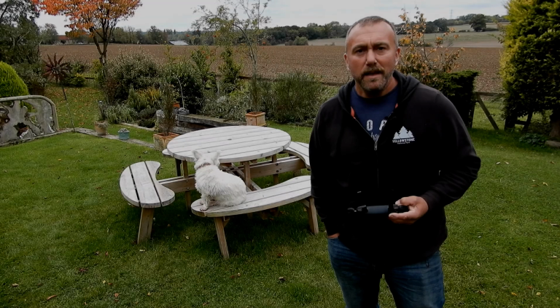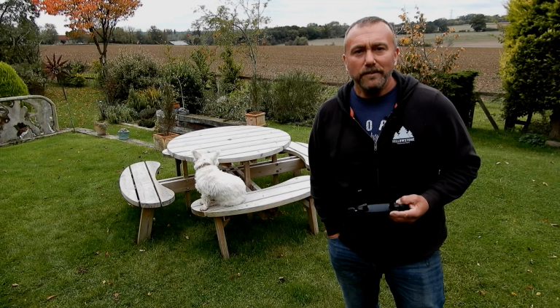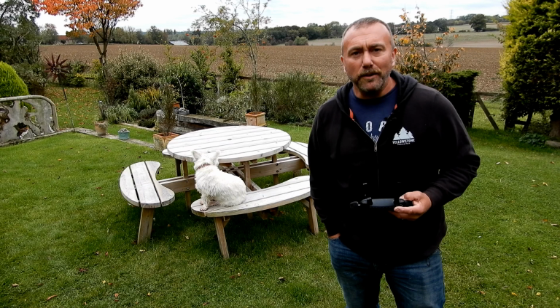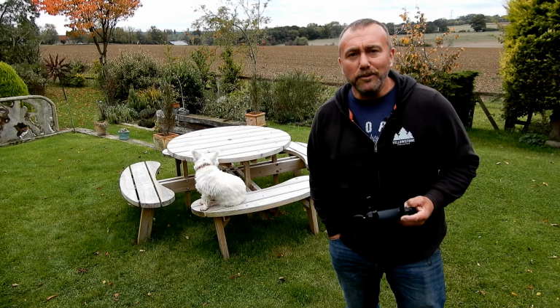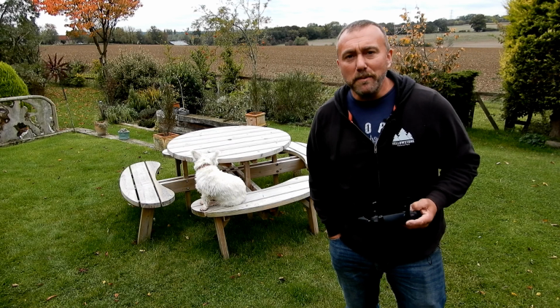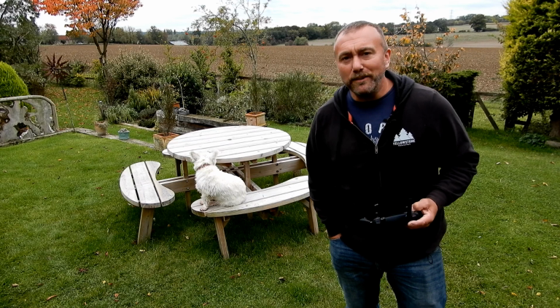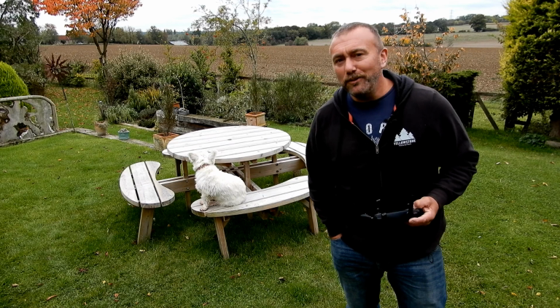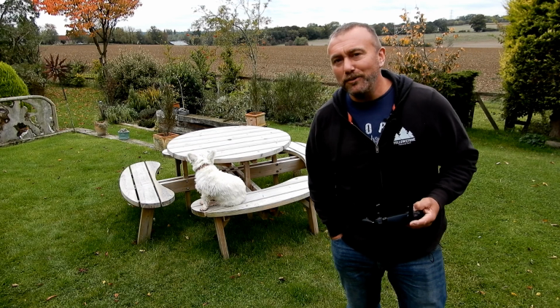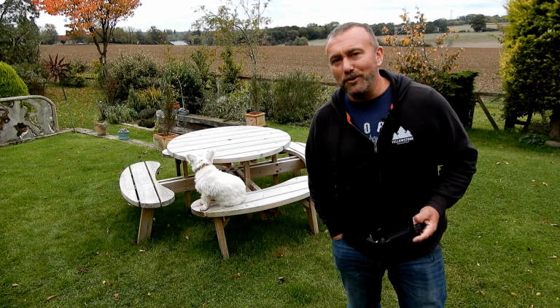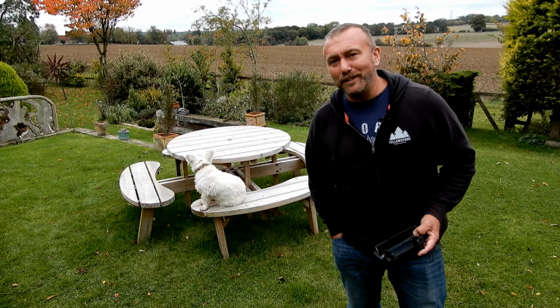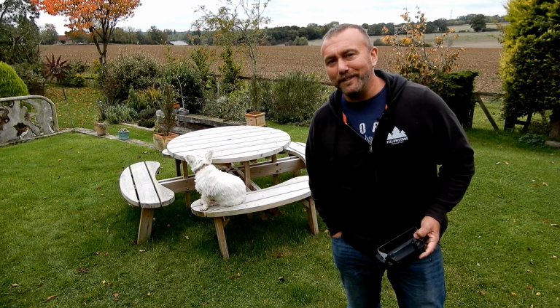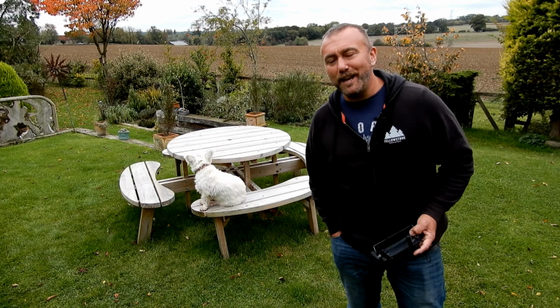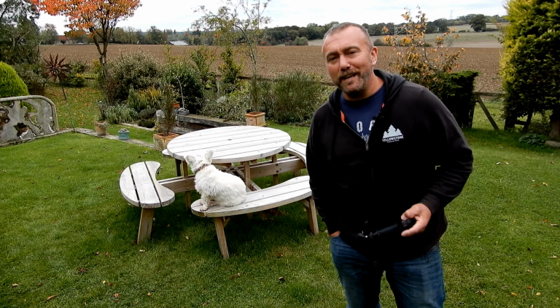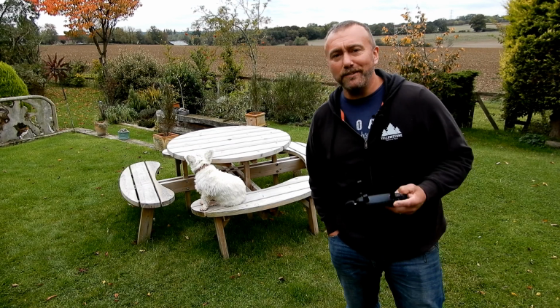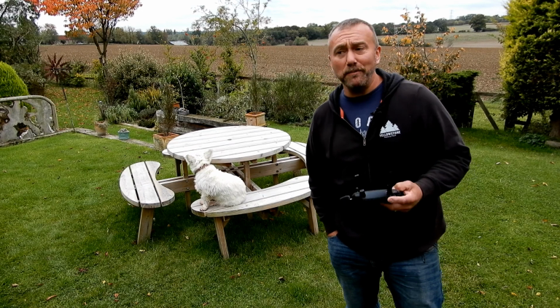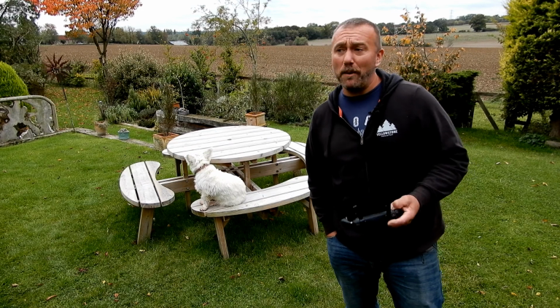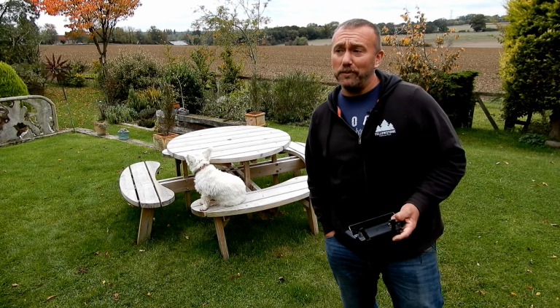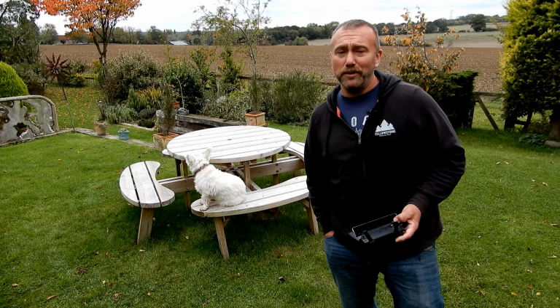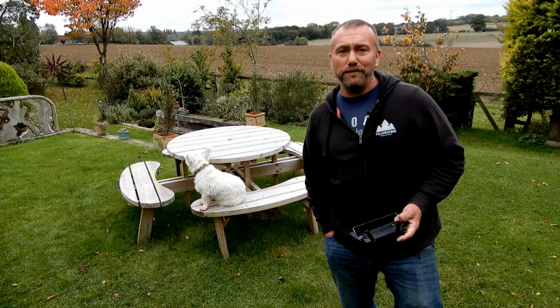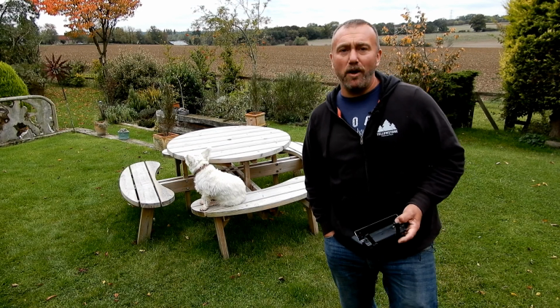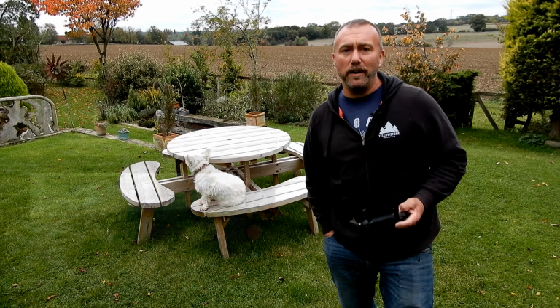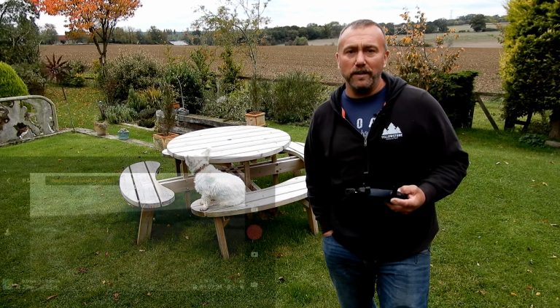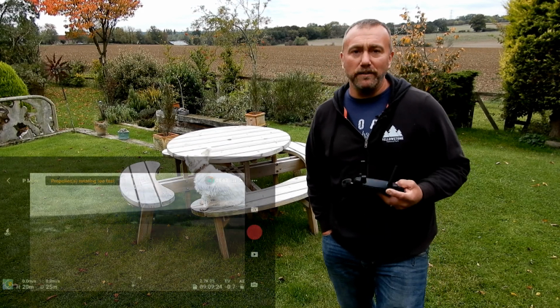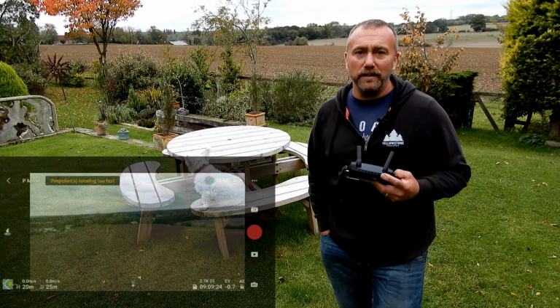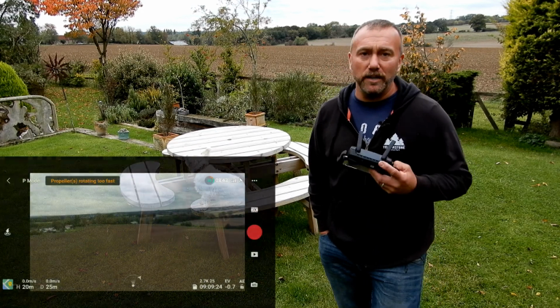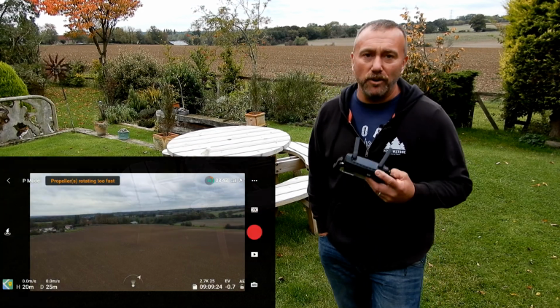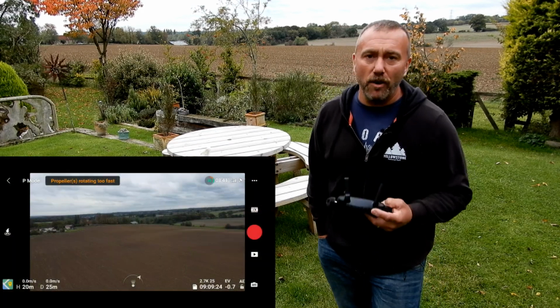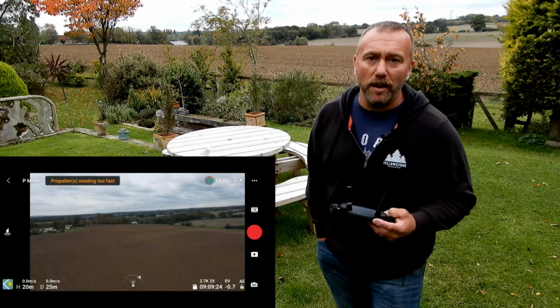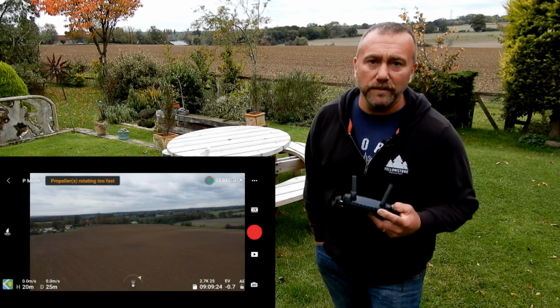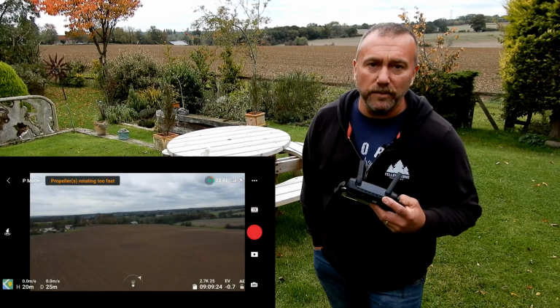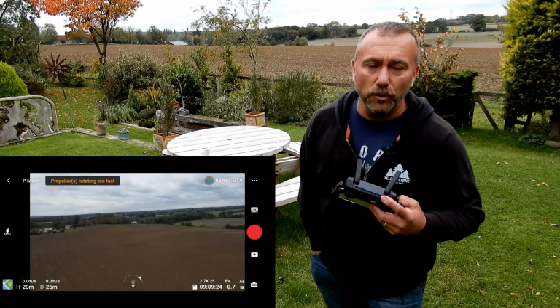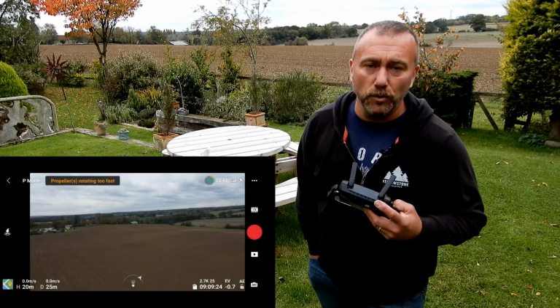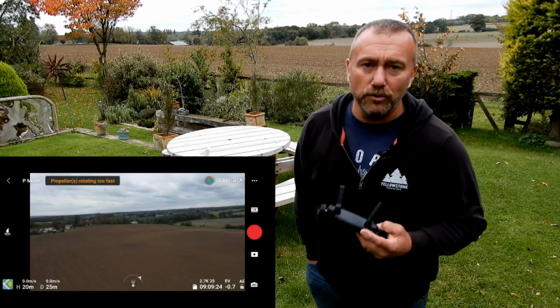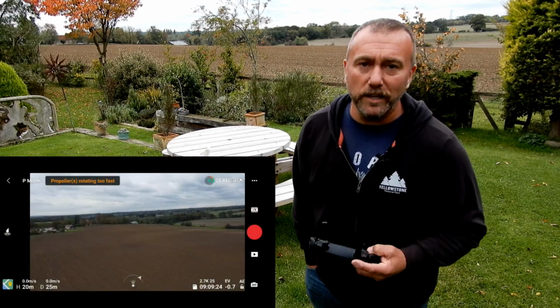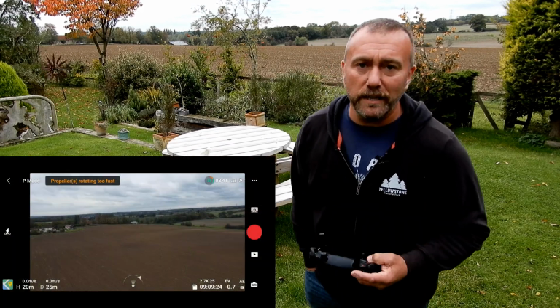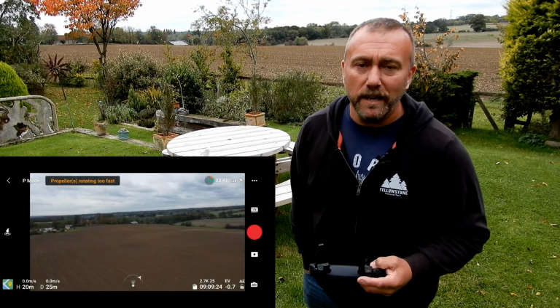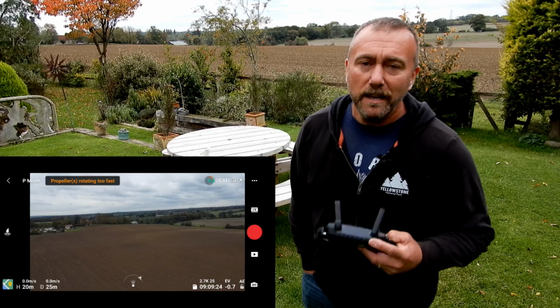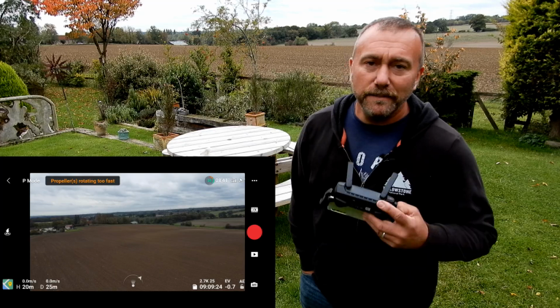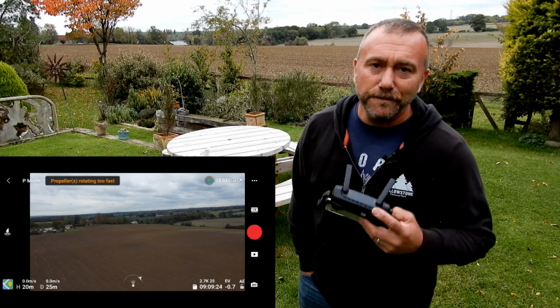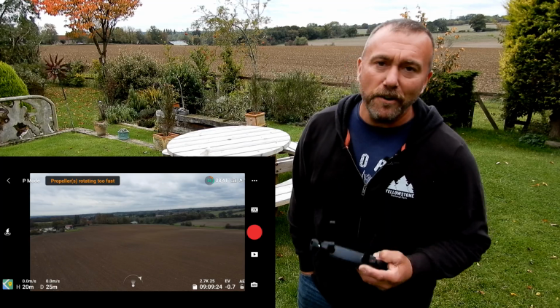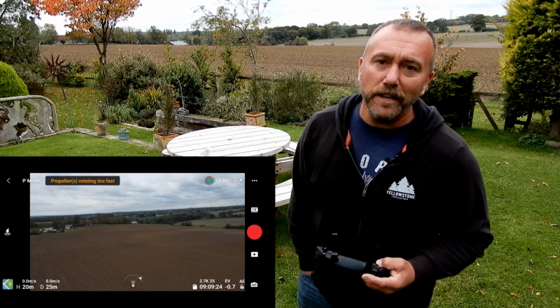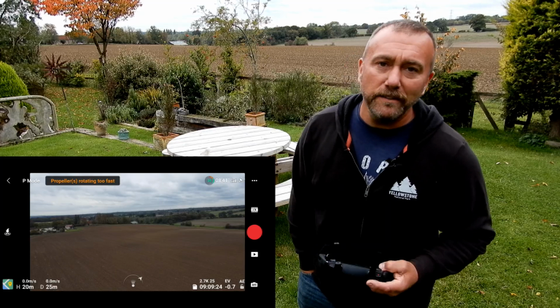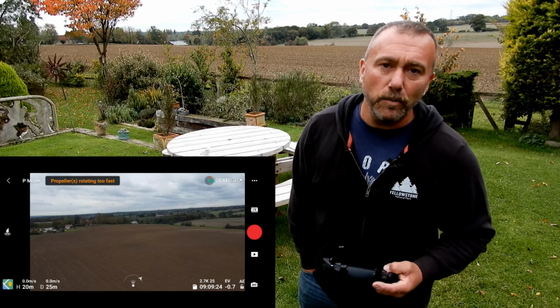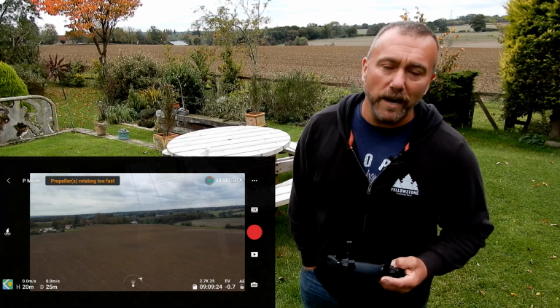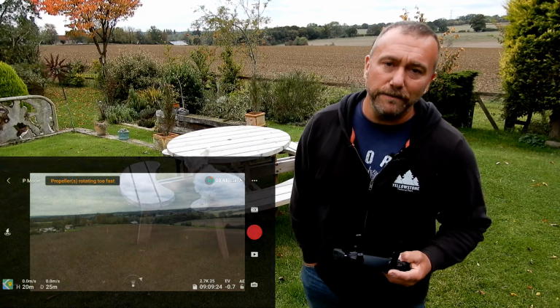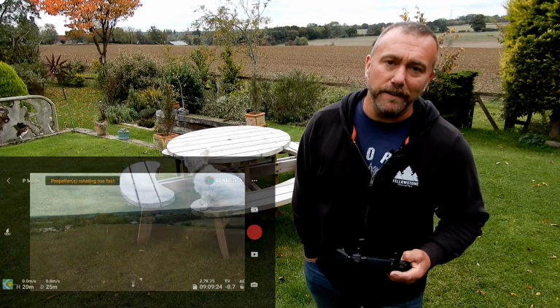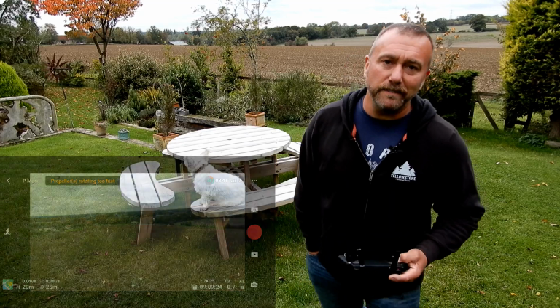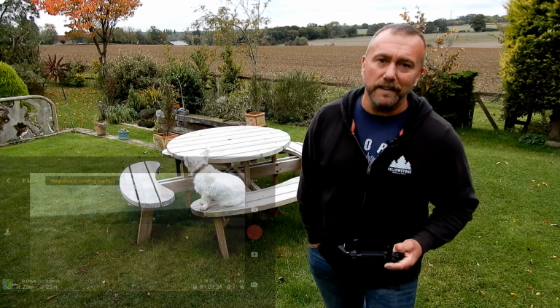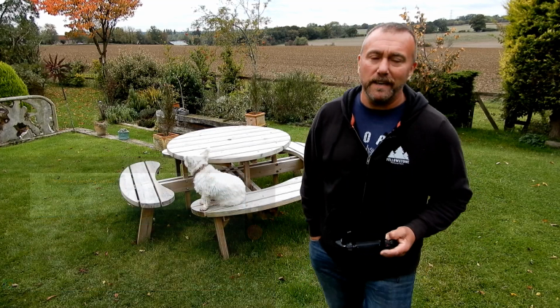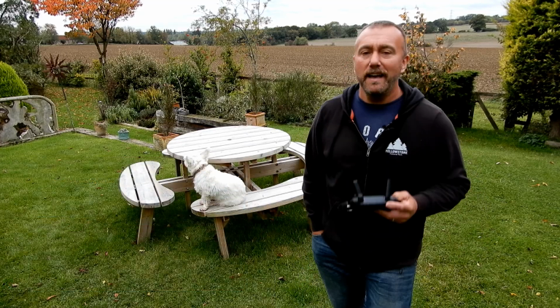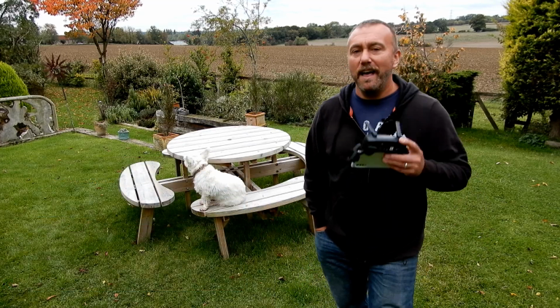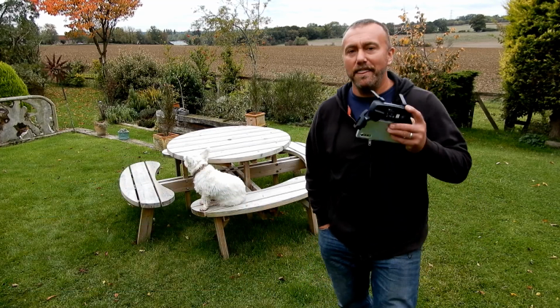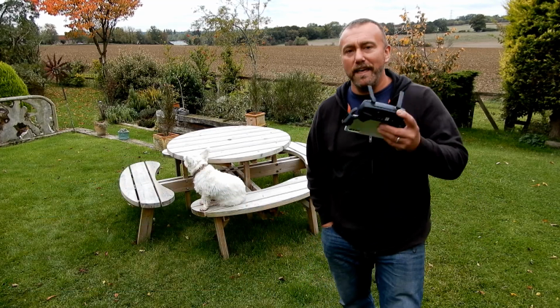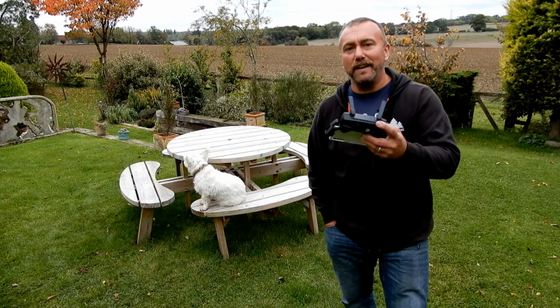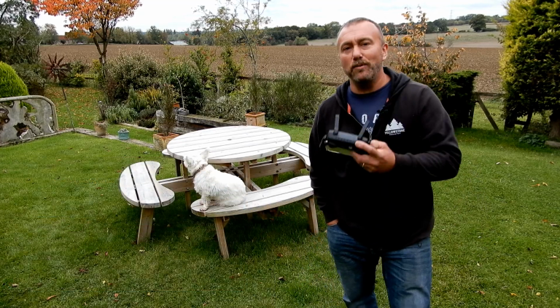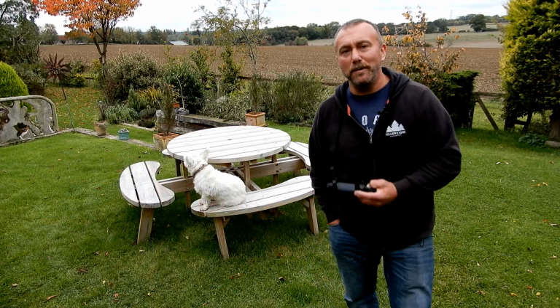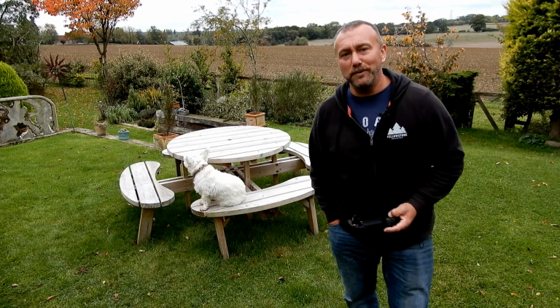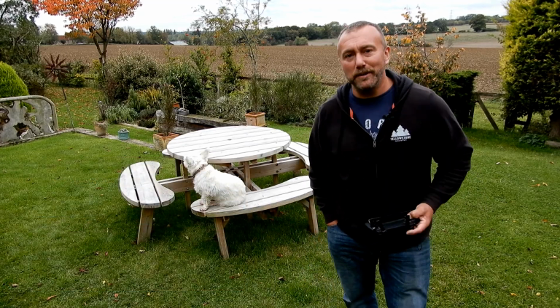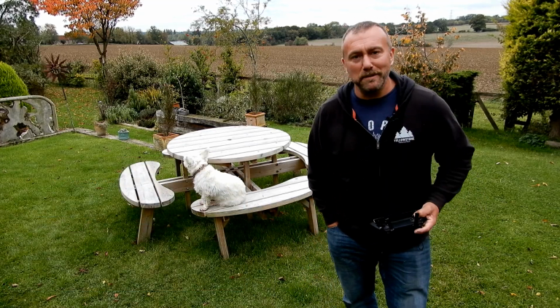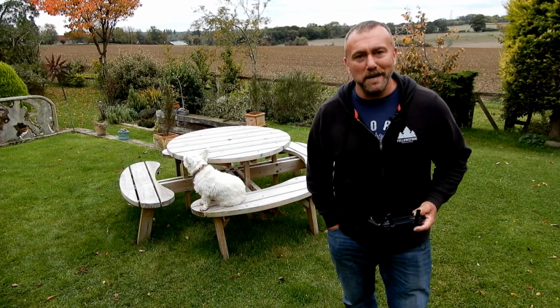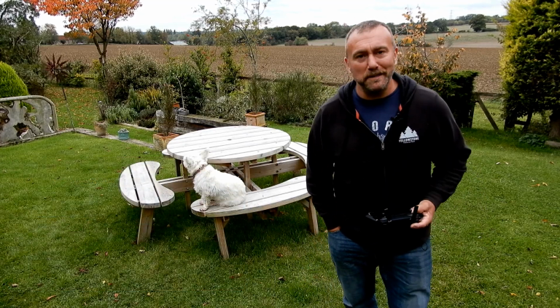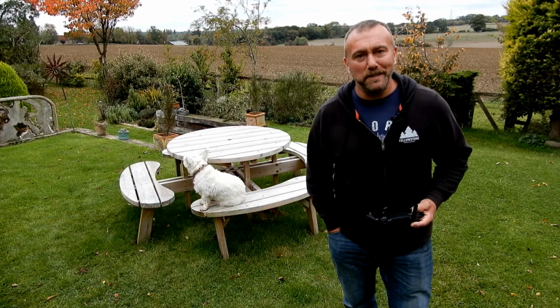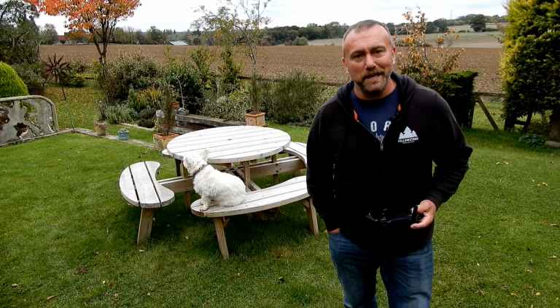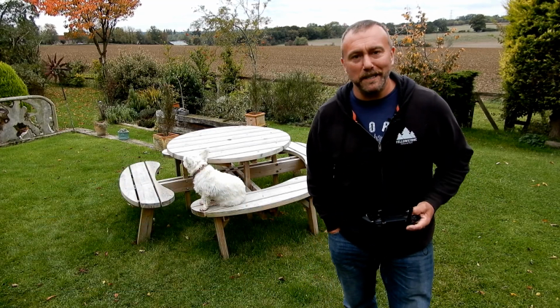So a two-minute tutorial today. Sometimes when you're flying you can see your horizon's gone all crooked. It's a very easy way to fix it and that is what I'm talking about today.